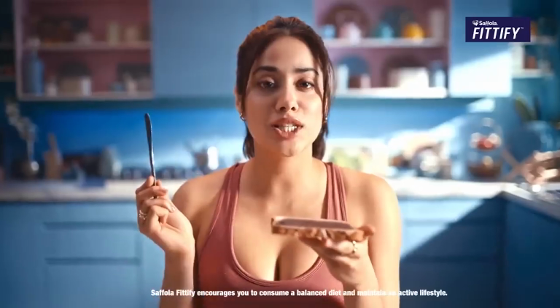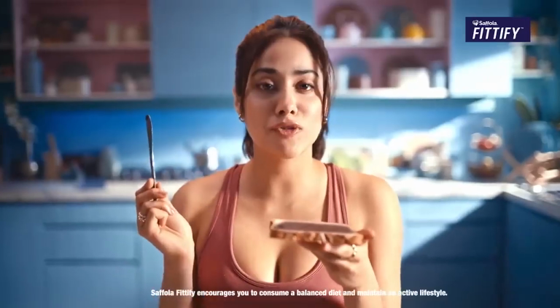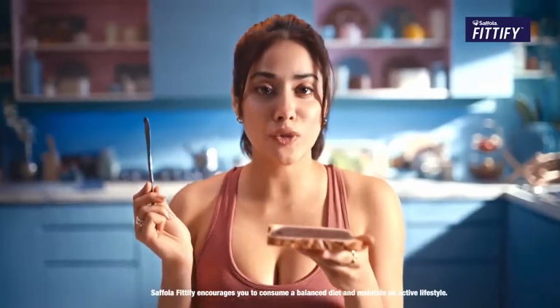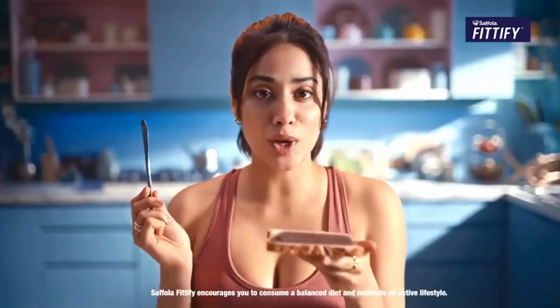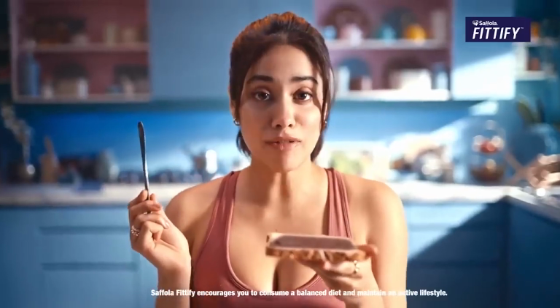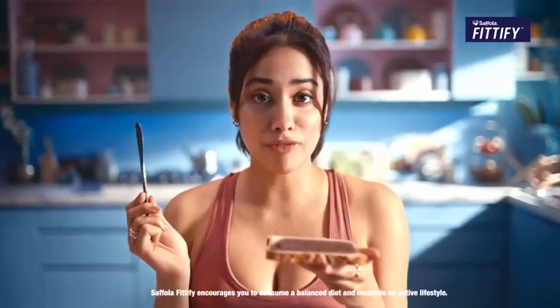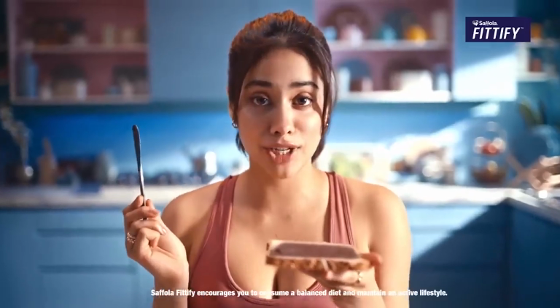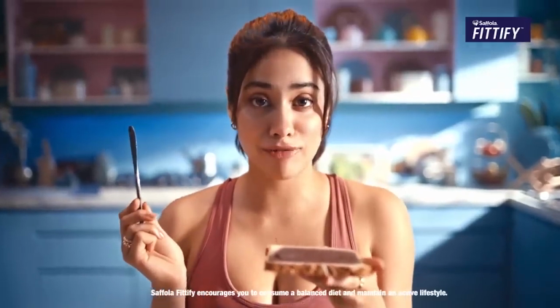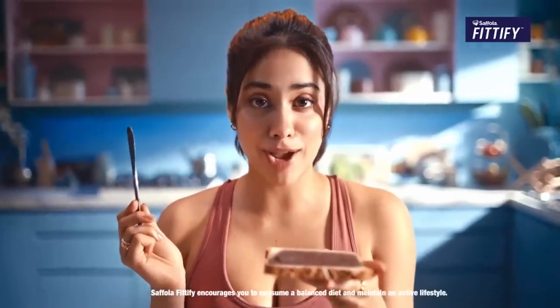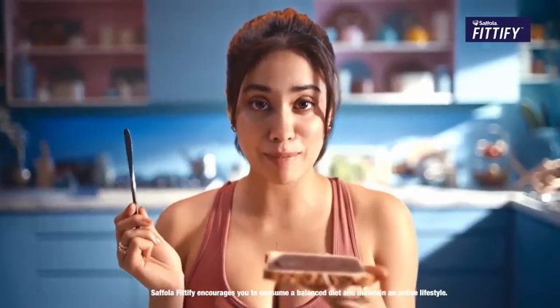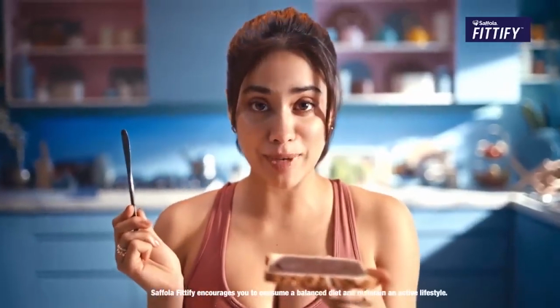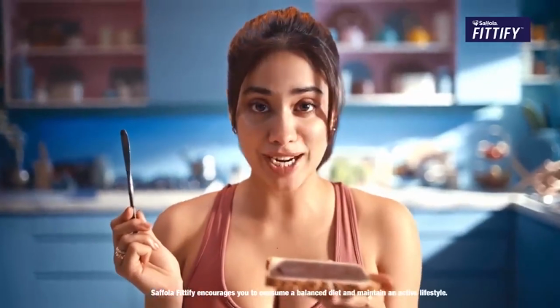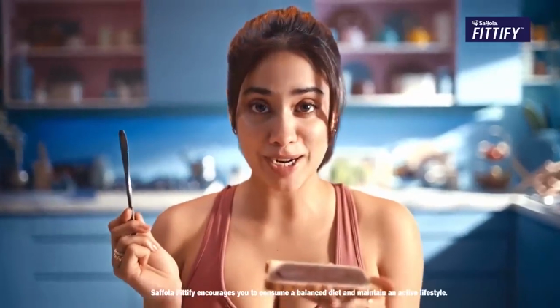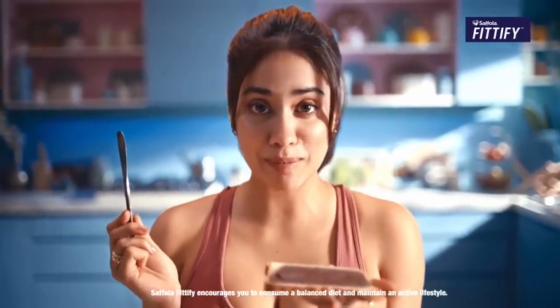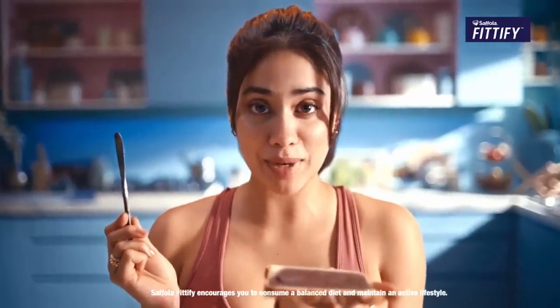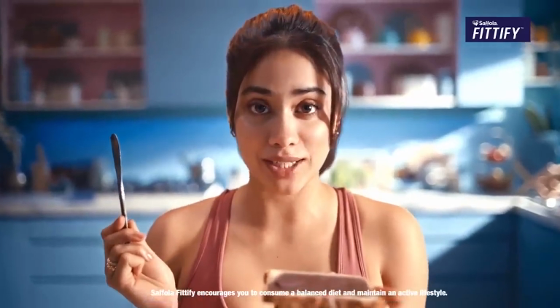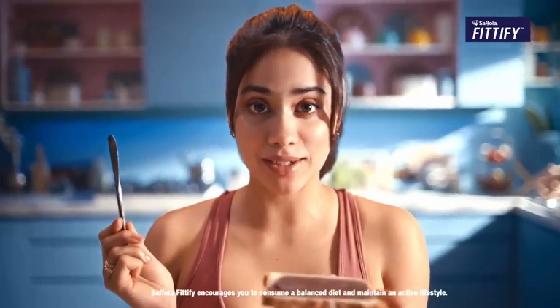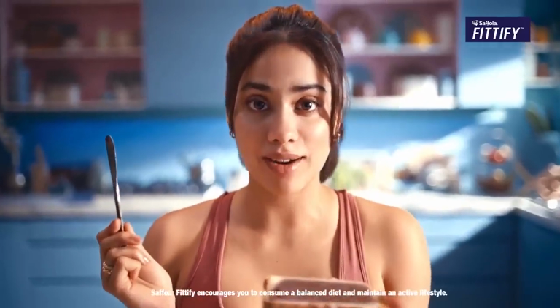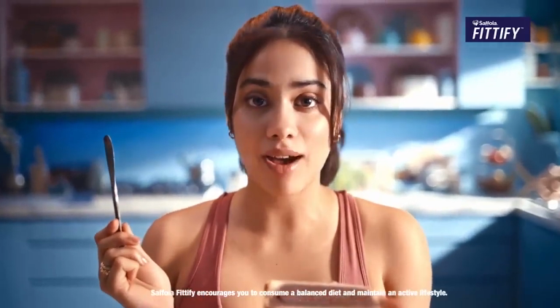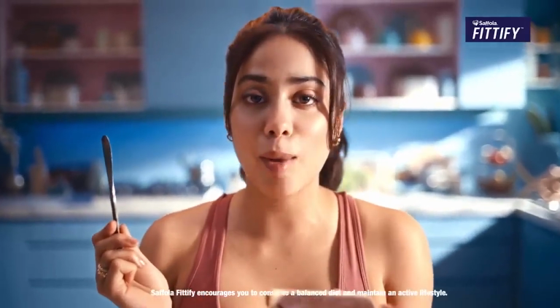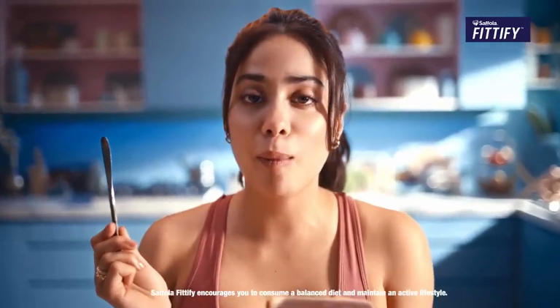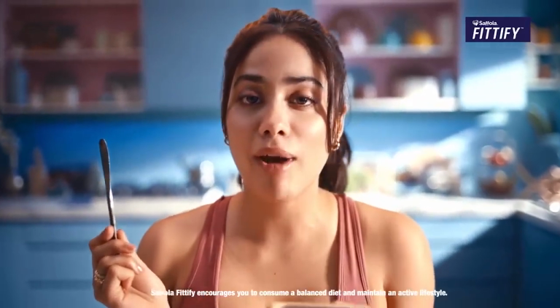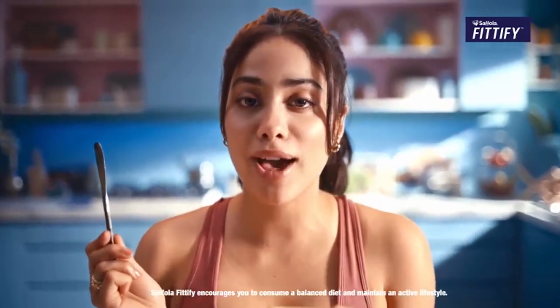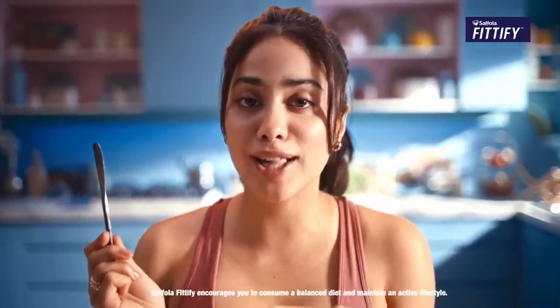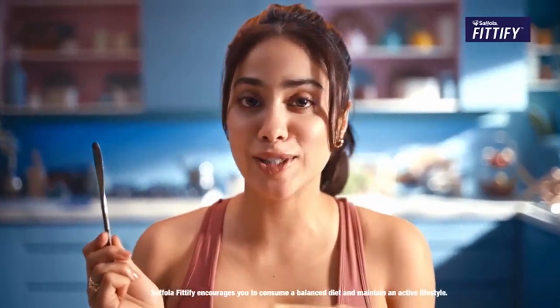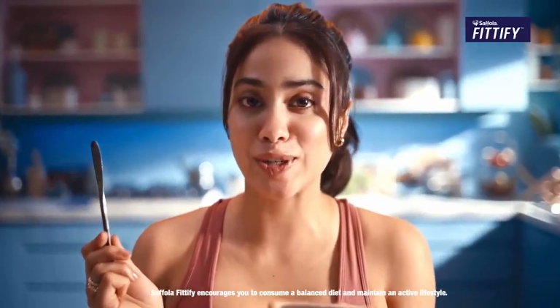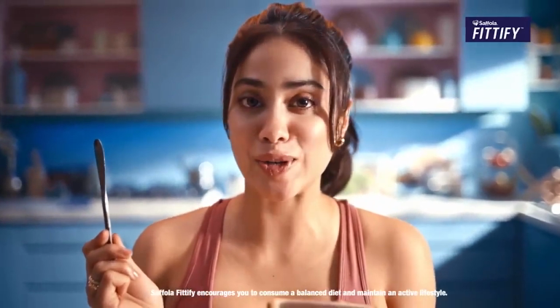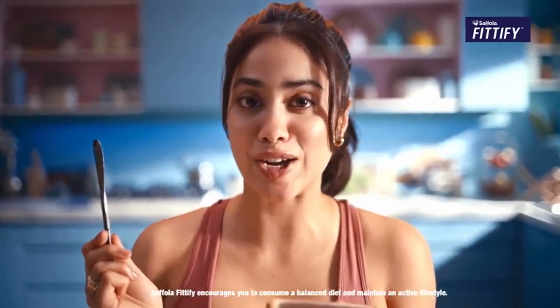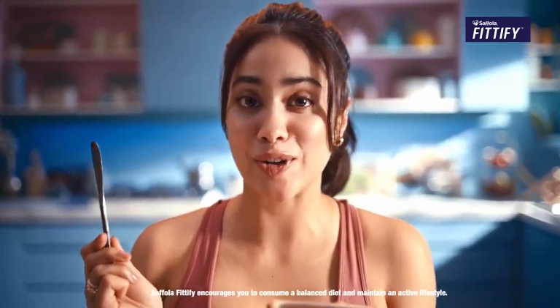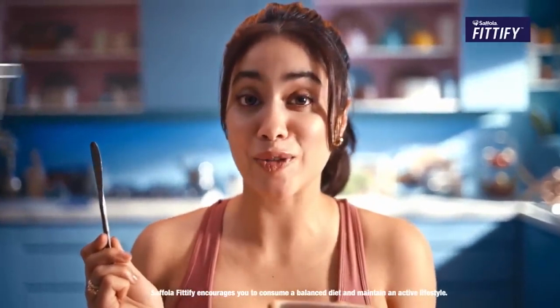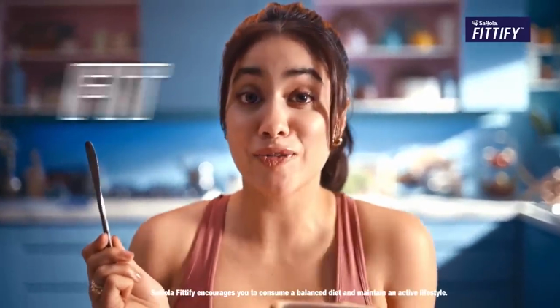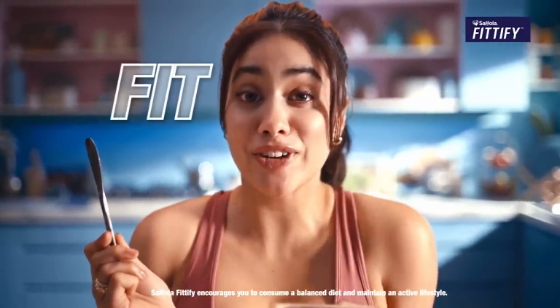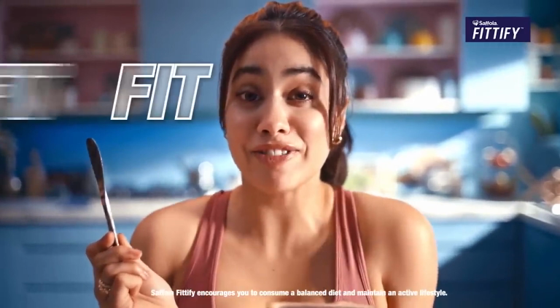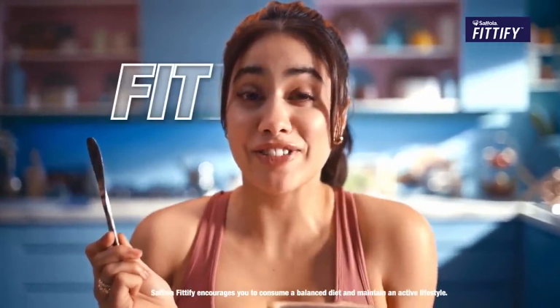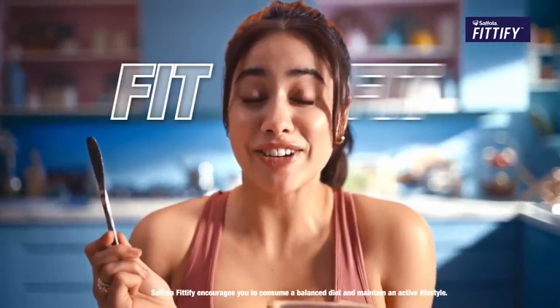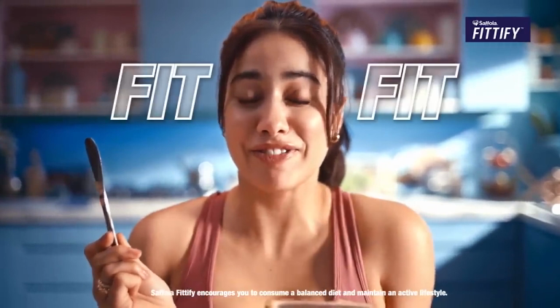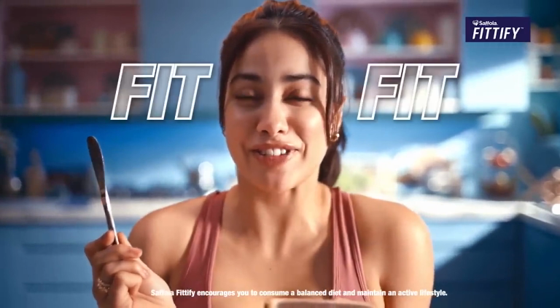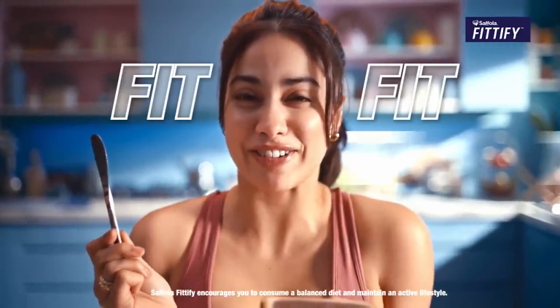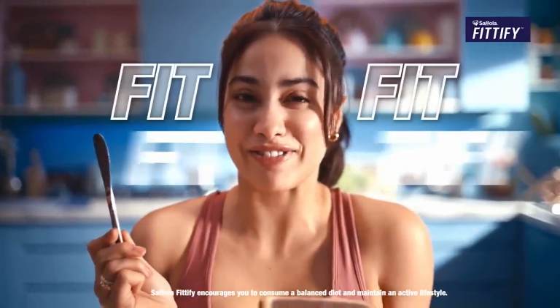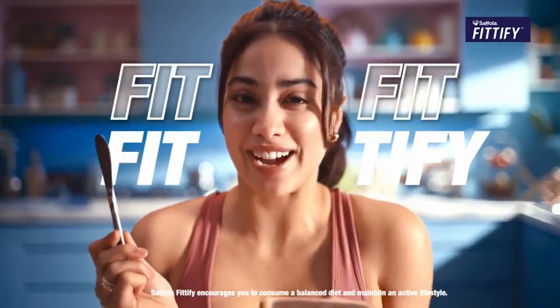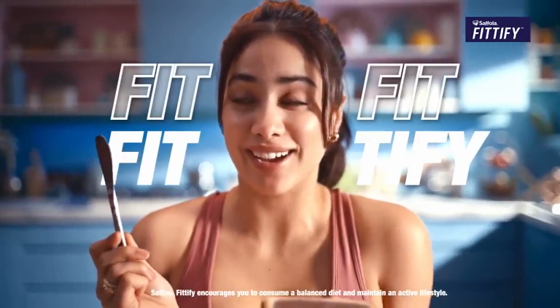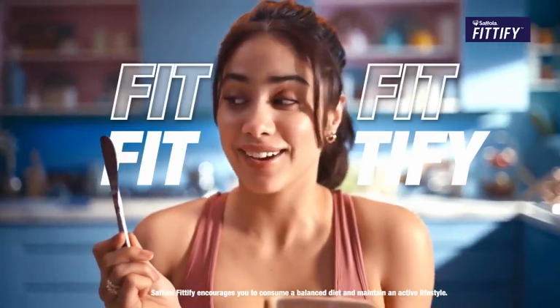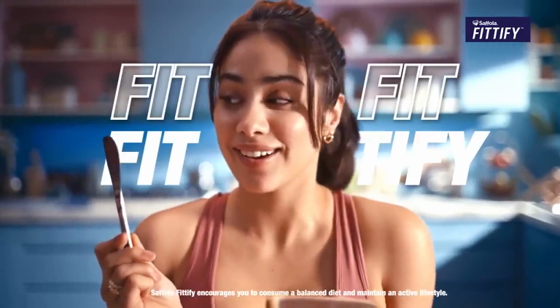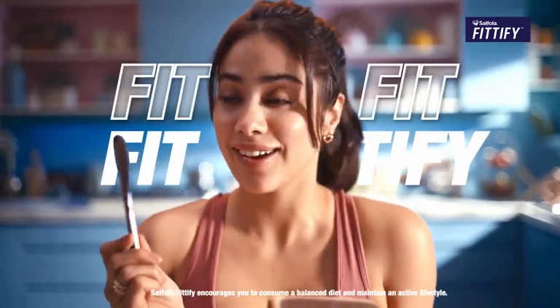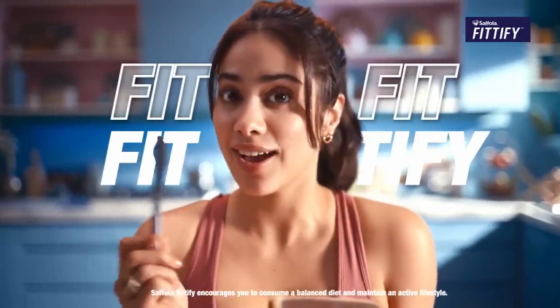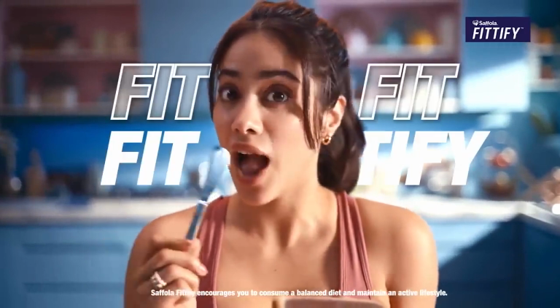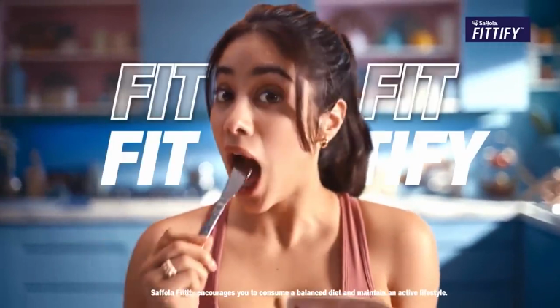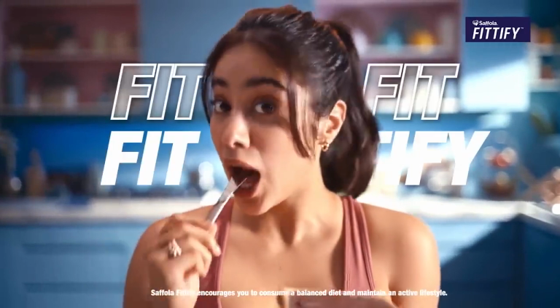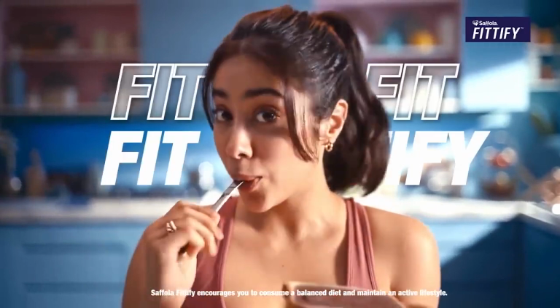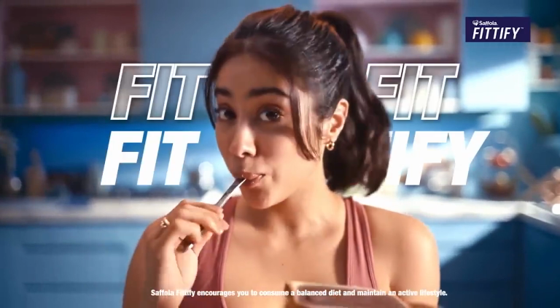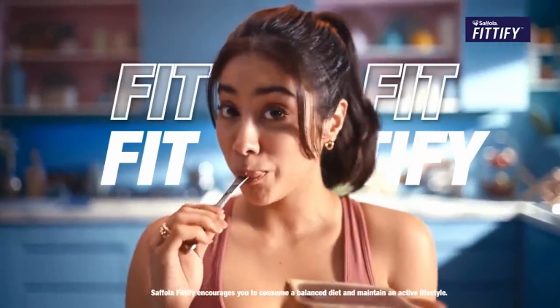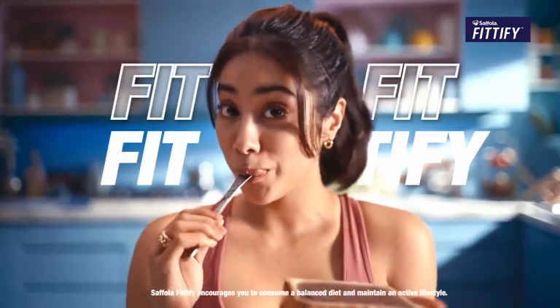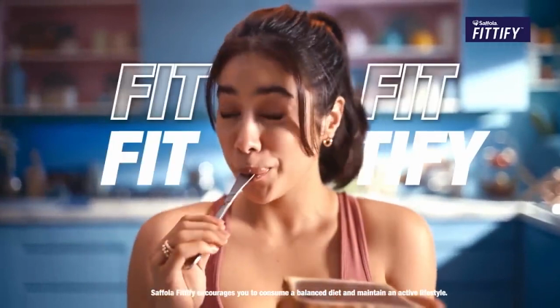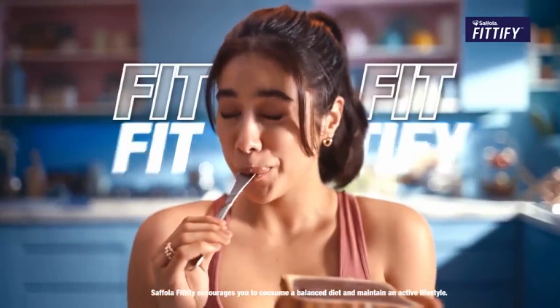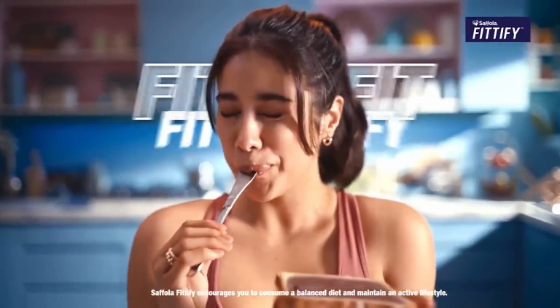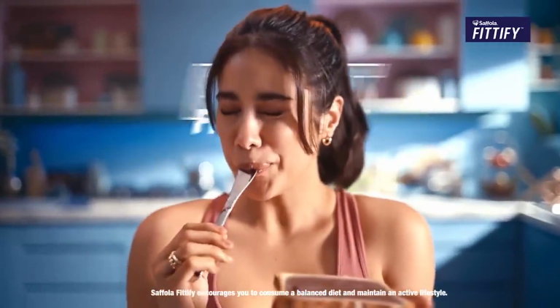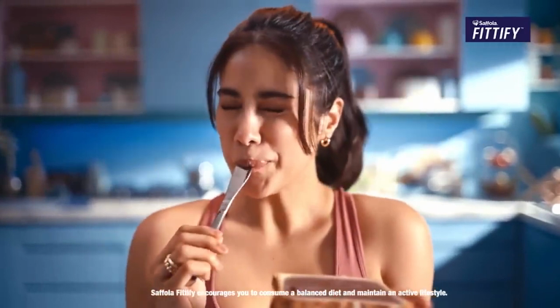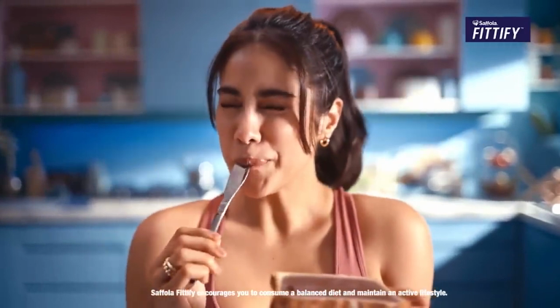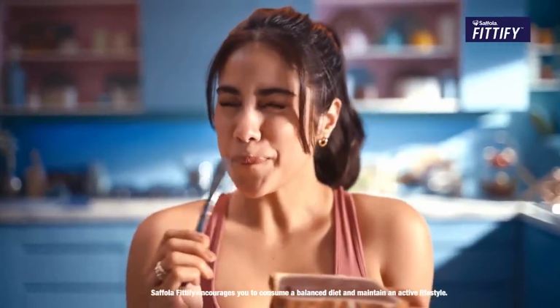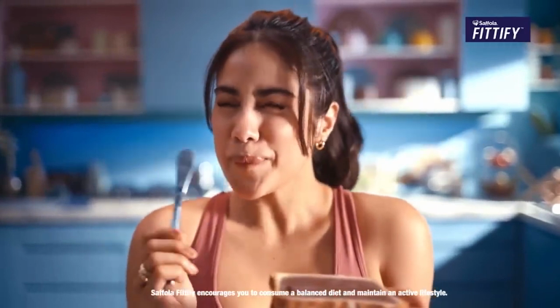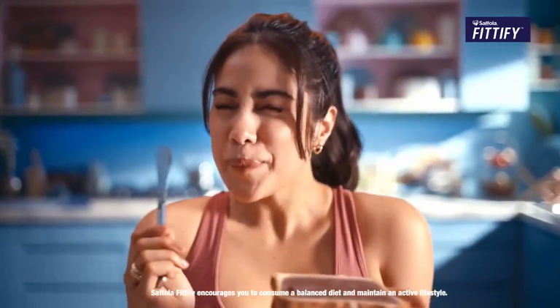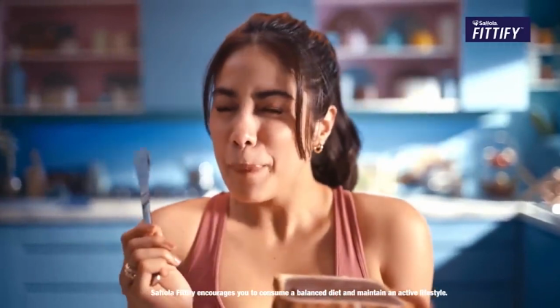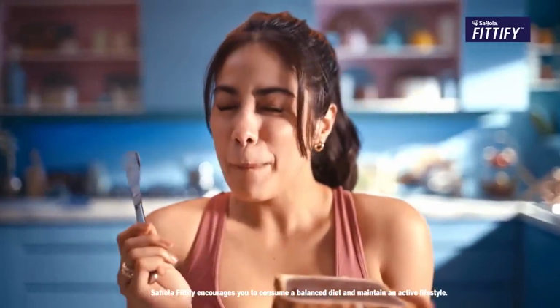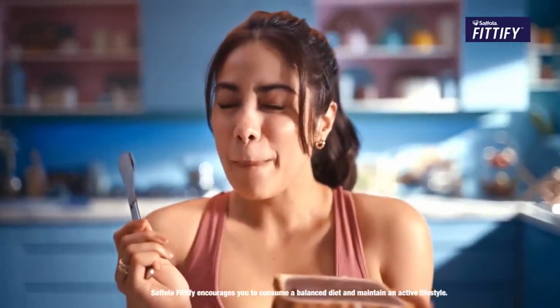With Sifola Fitify peanut butter, ab health ko rakho fit fit fitify! Fit fit fitify!